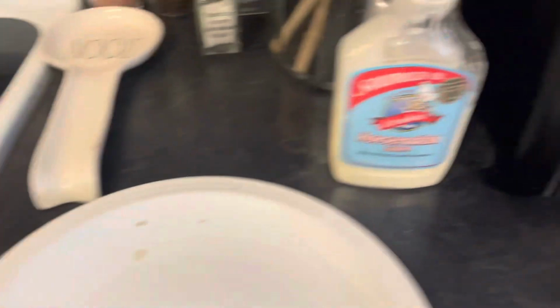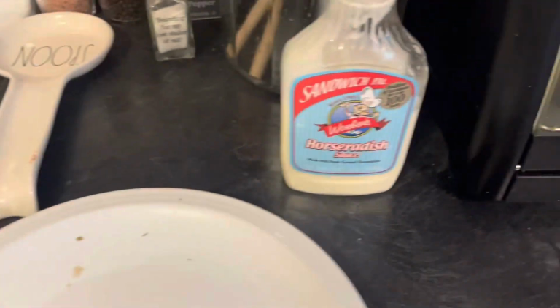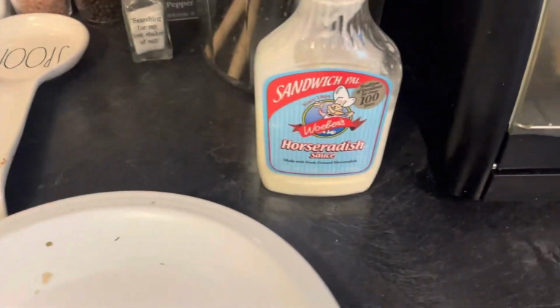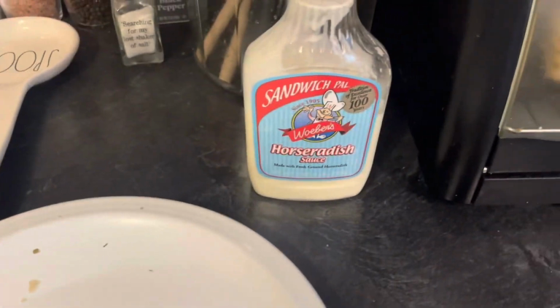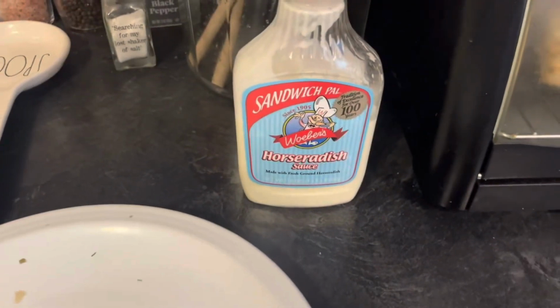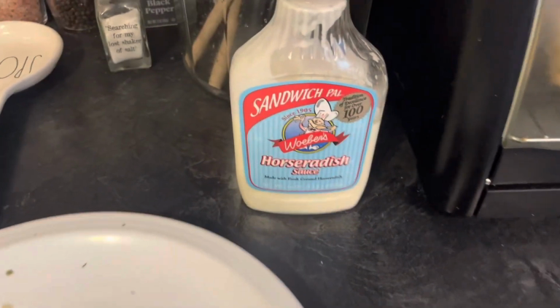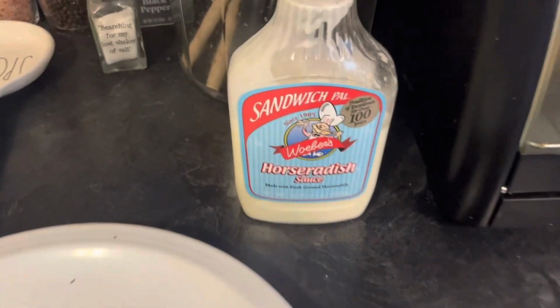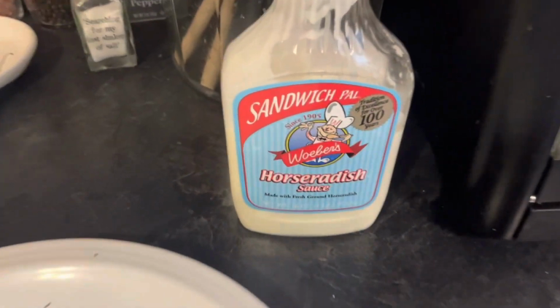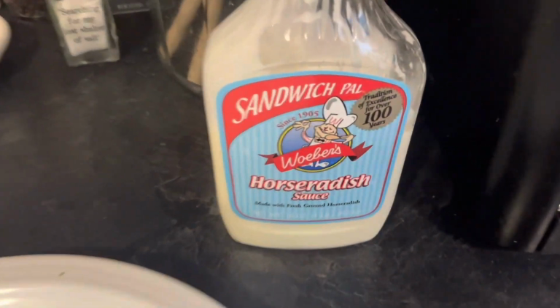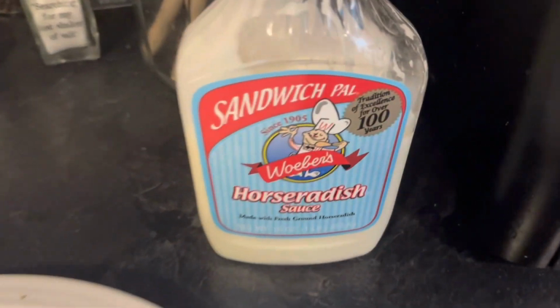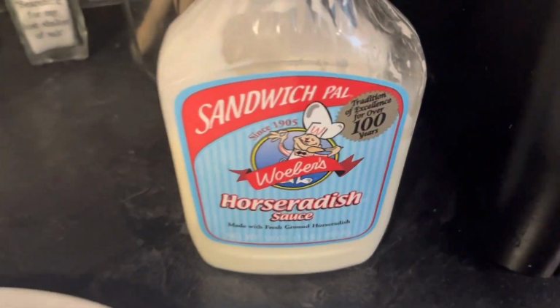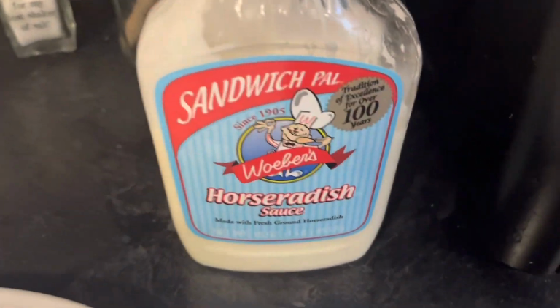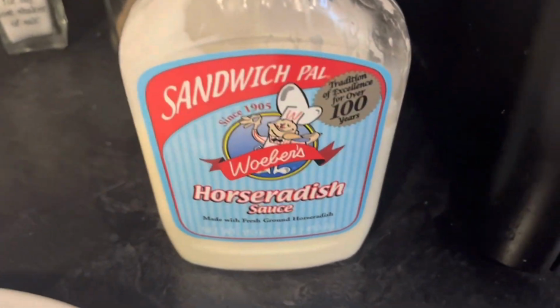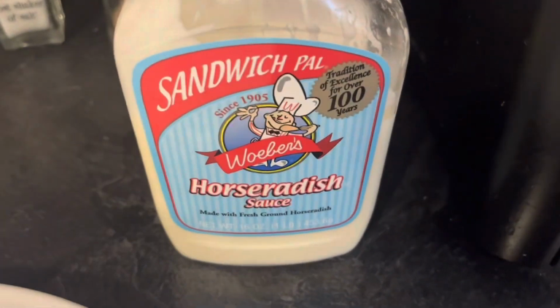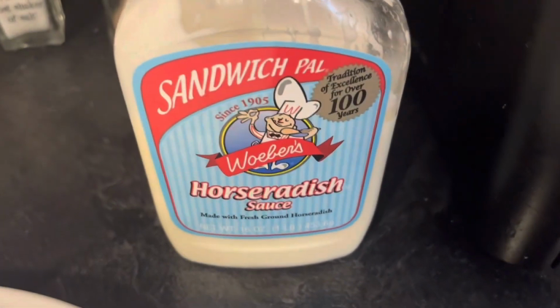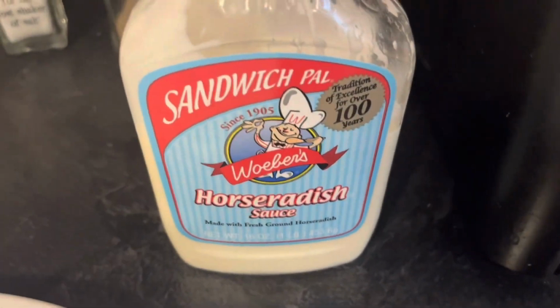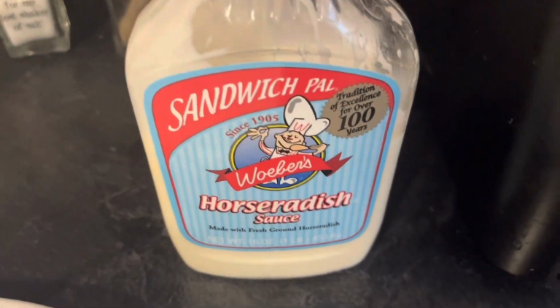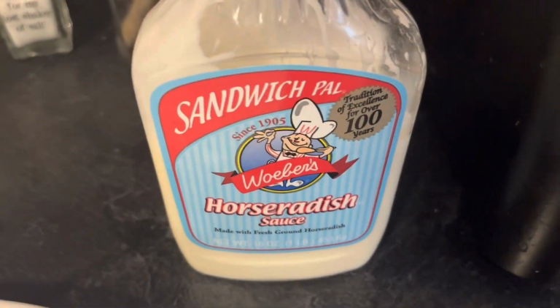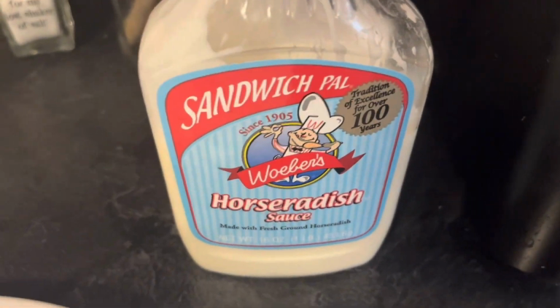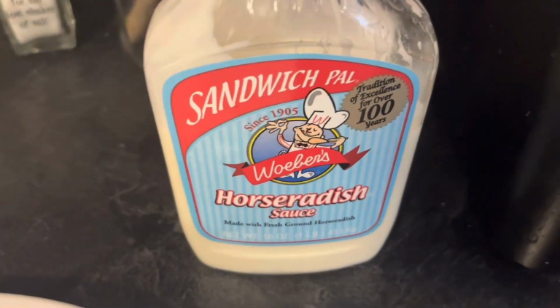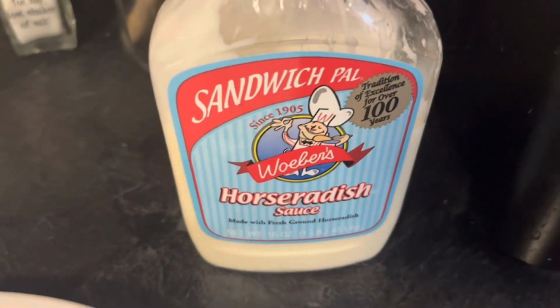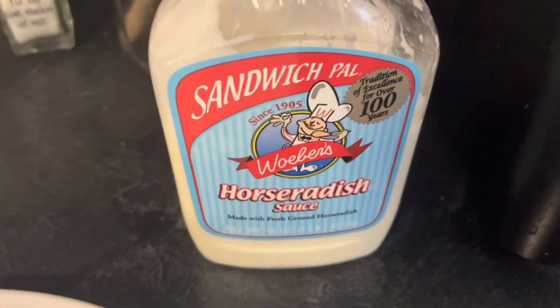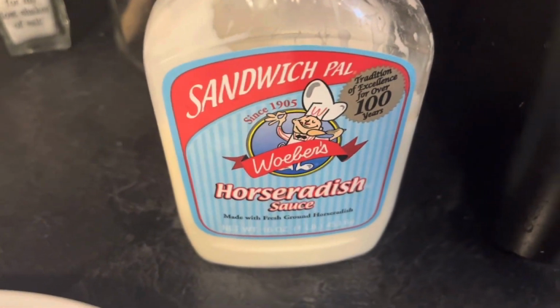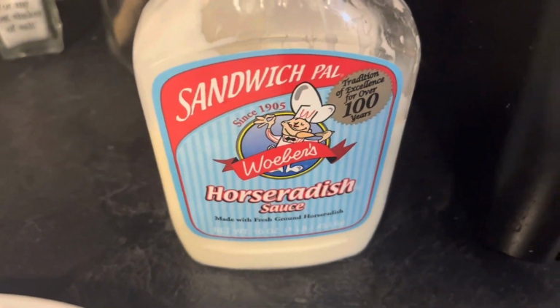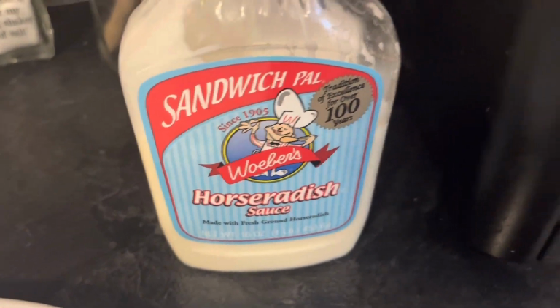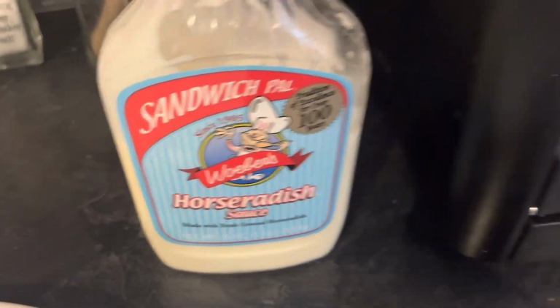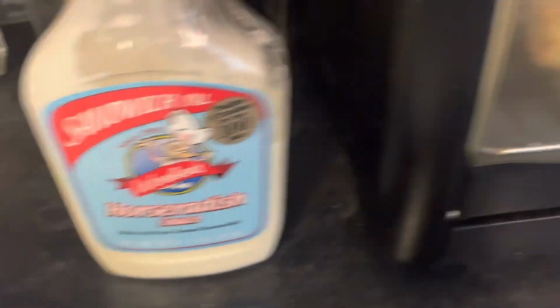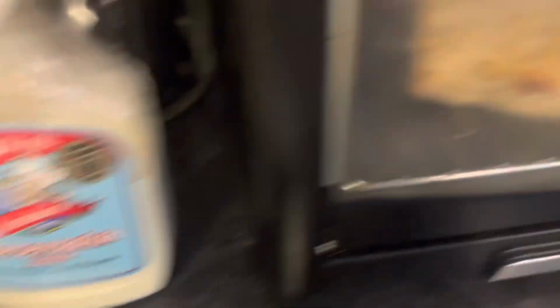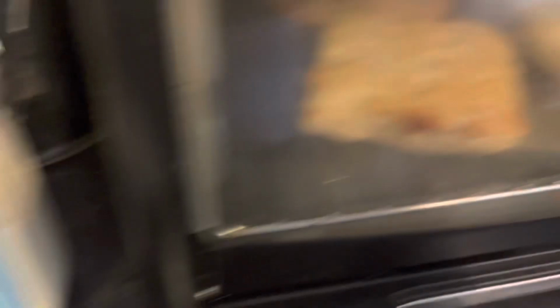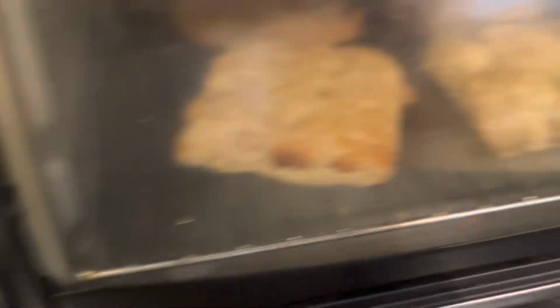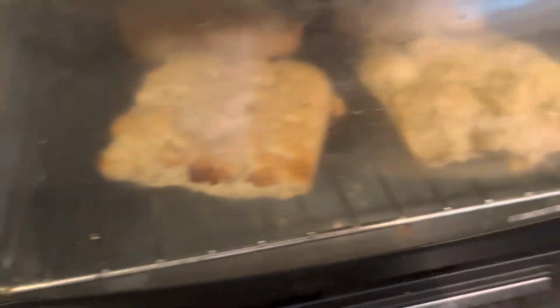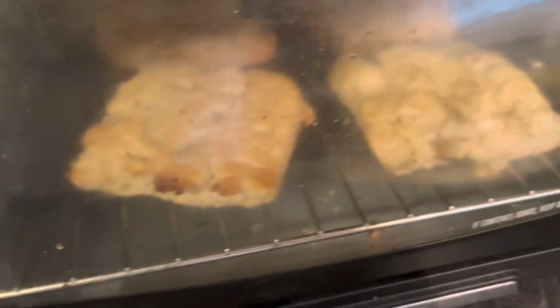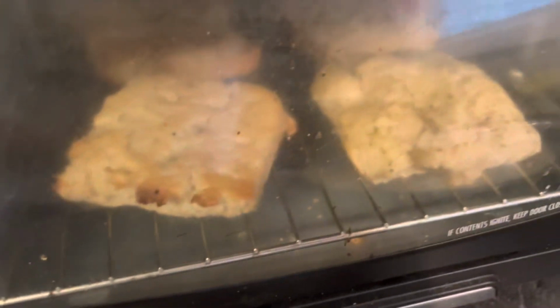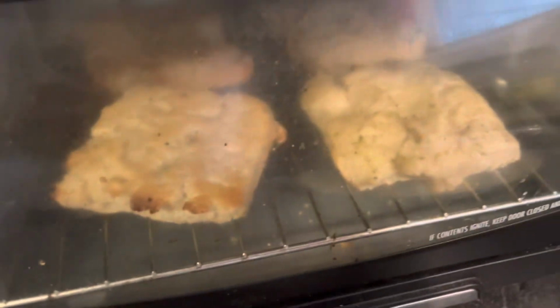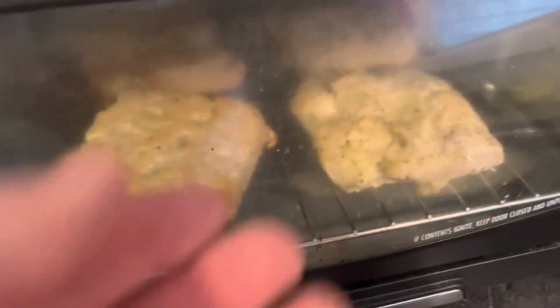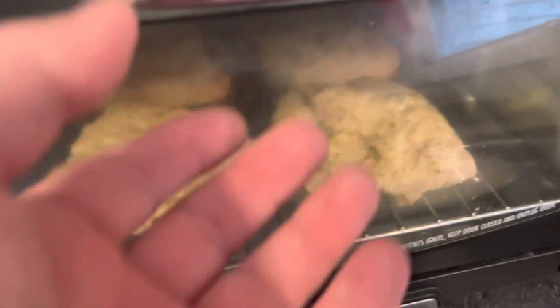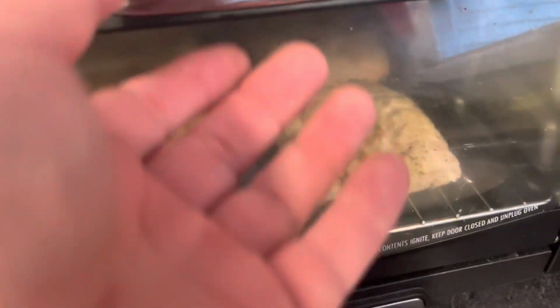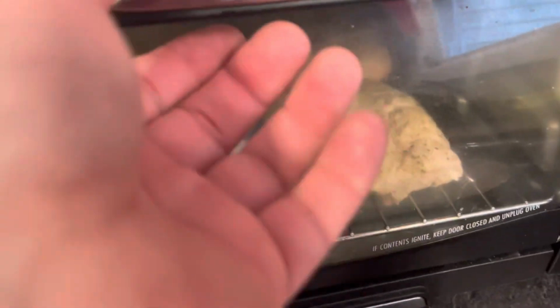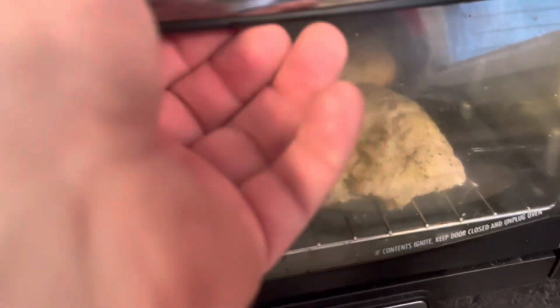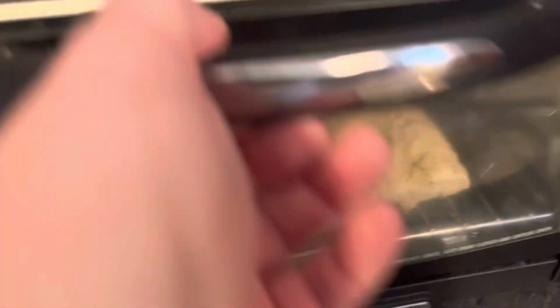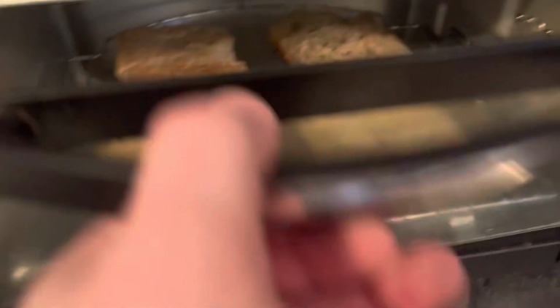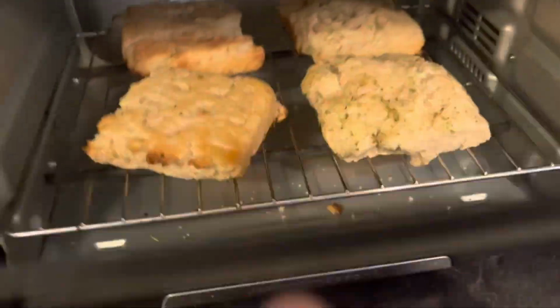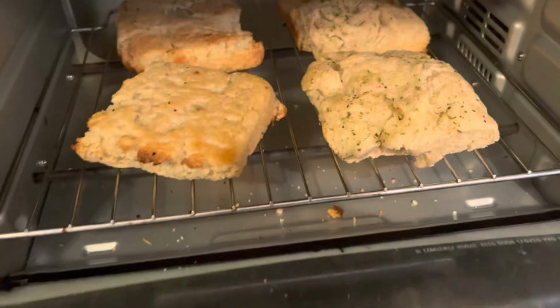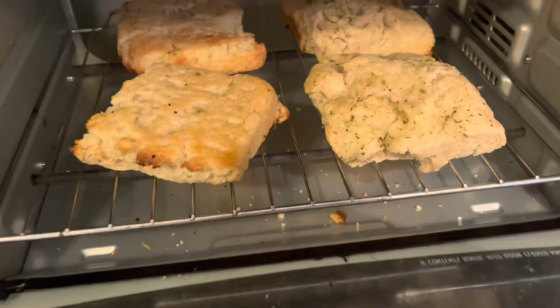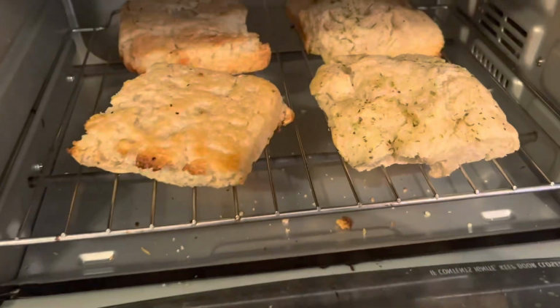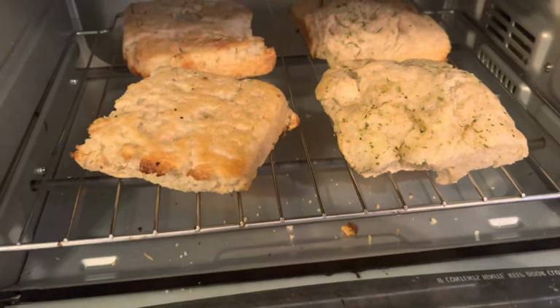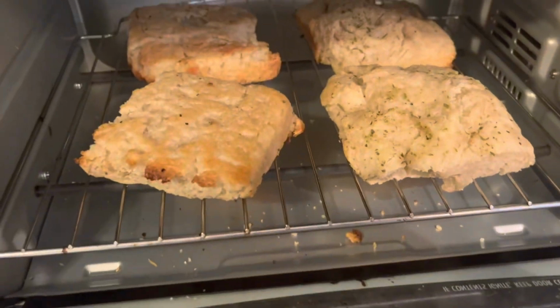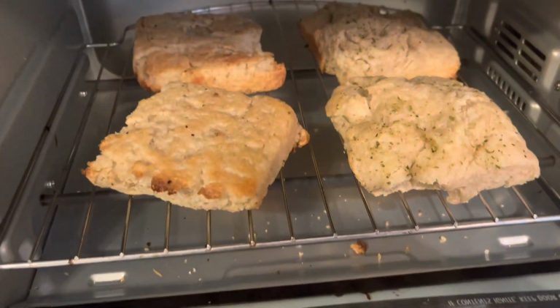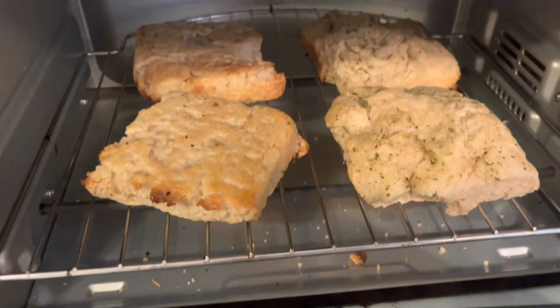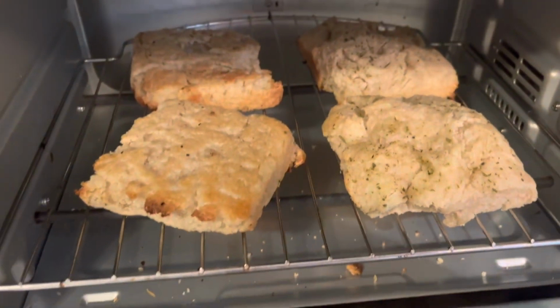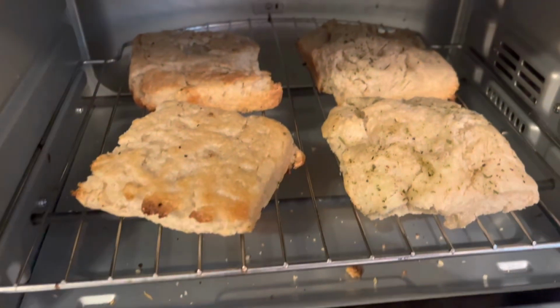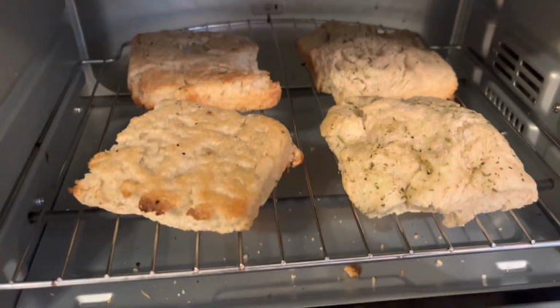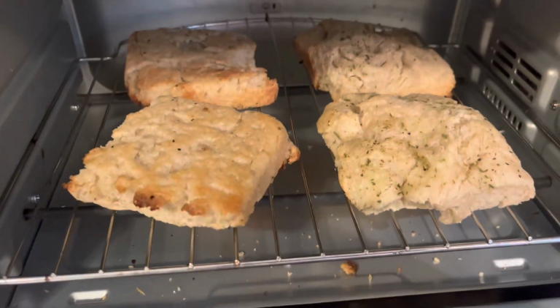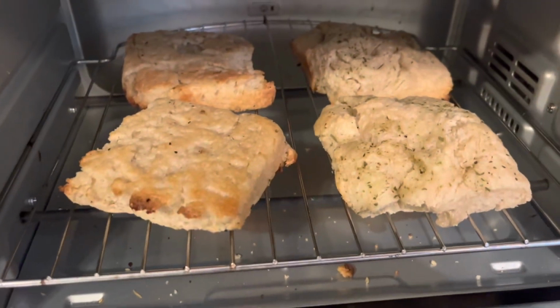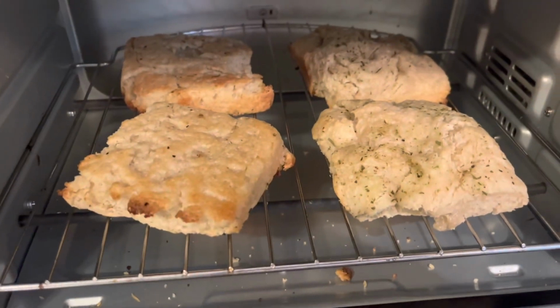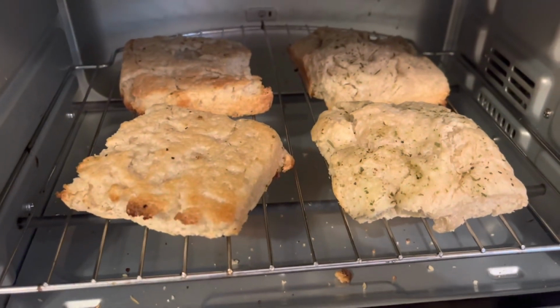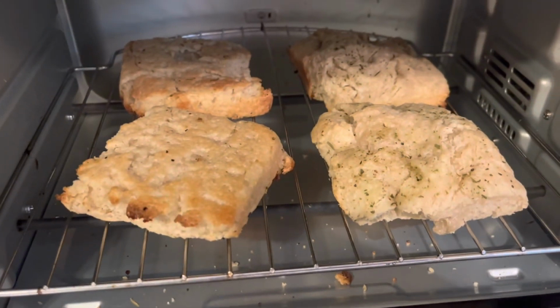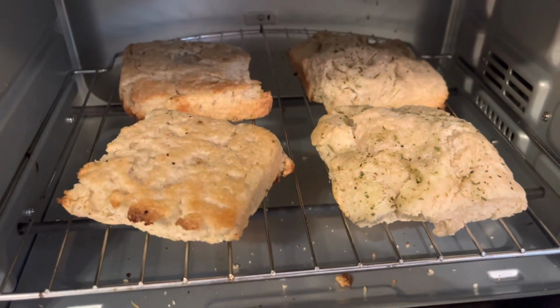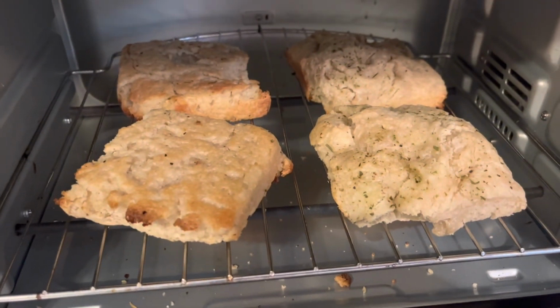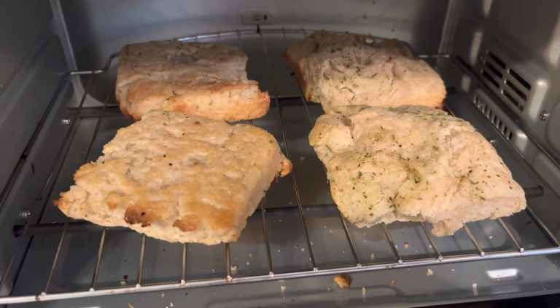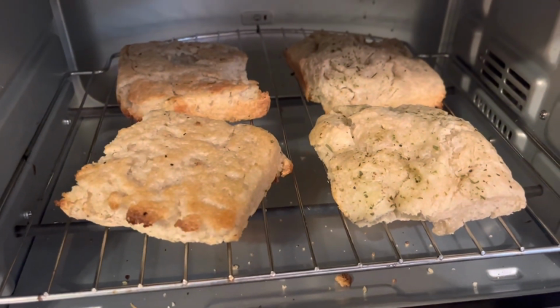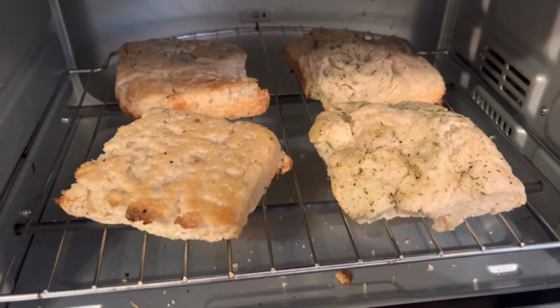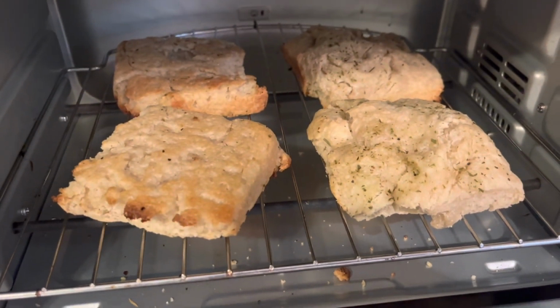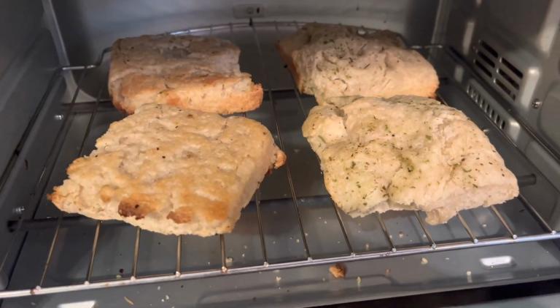Of course, my good old friend, the sandwich pal. And then, oh yeah, re-toasted ciabatta bread.